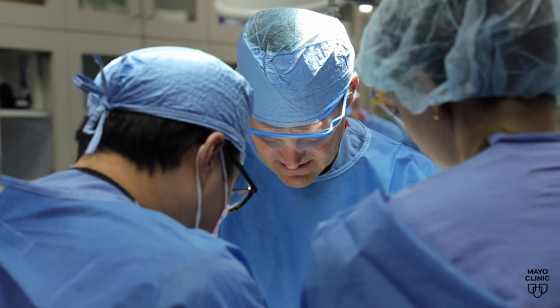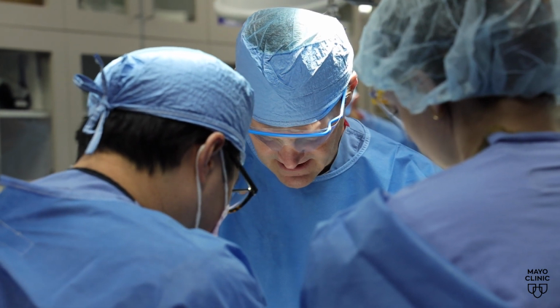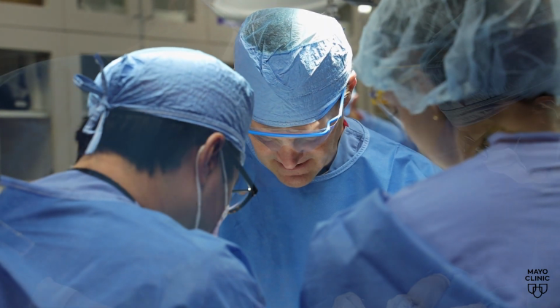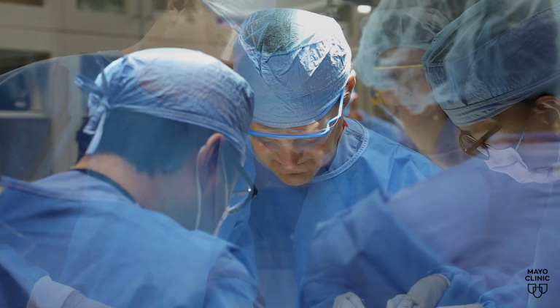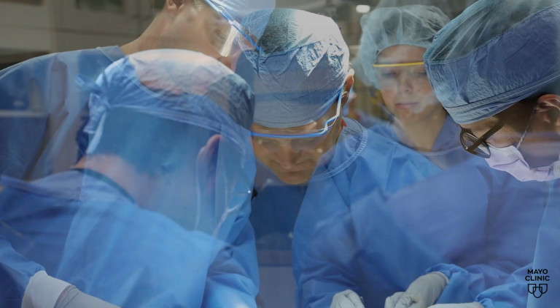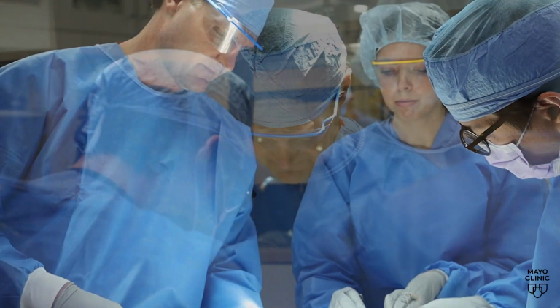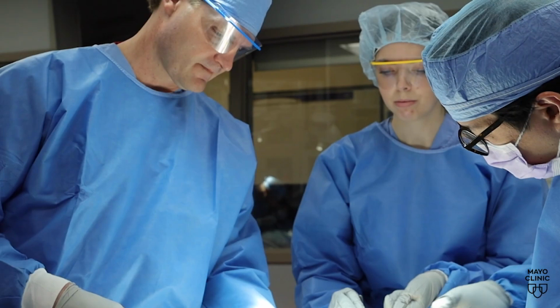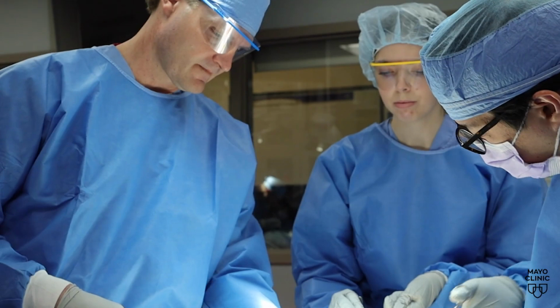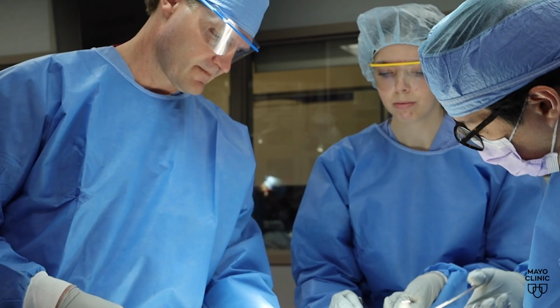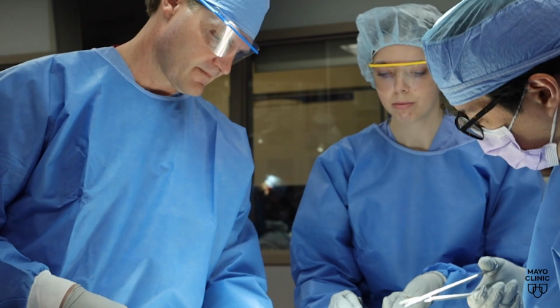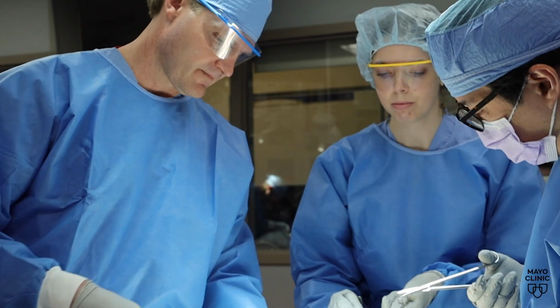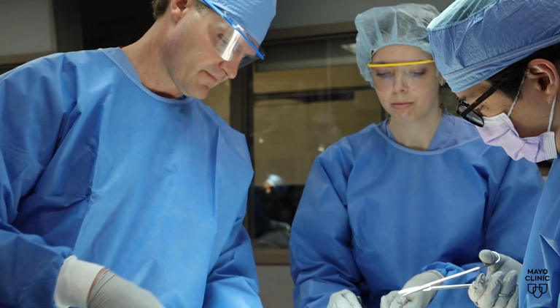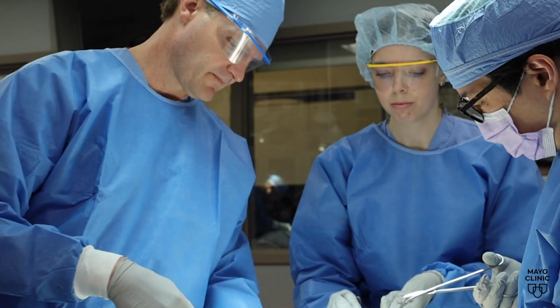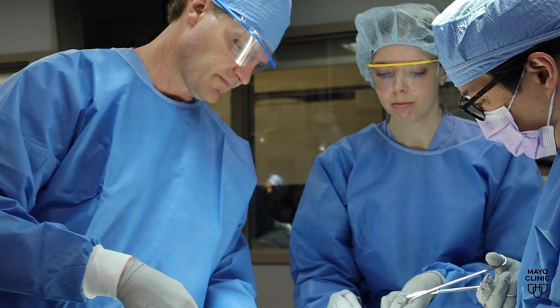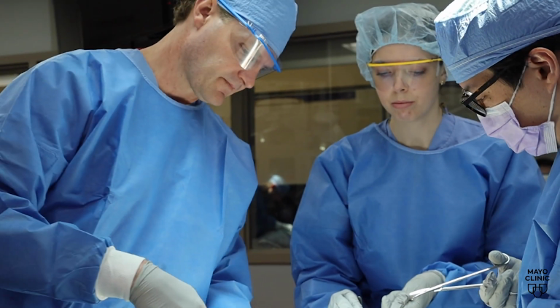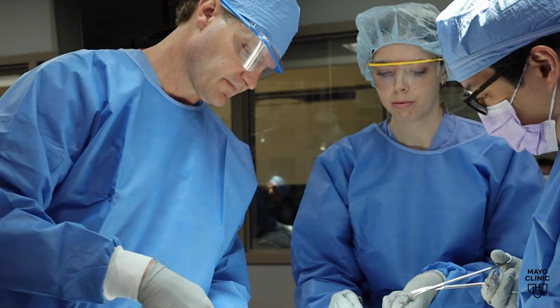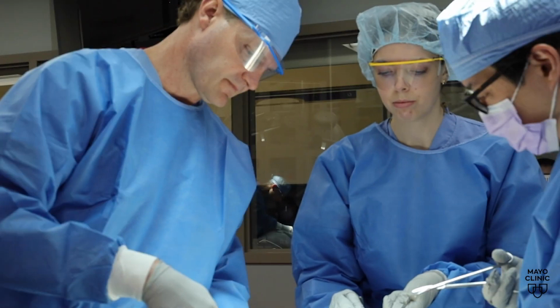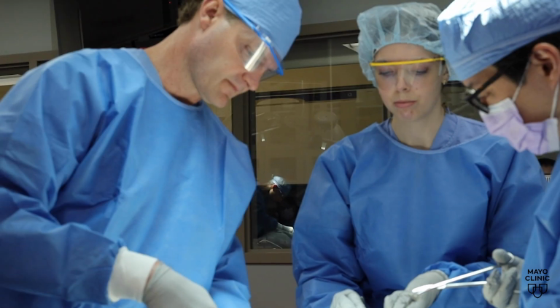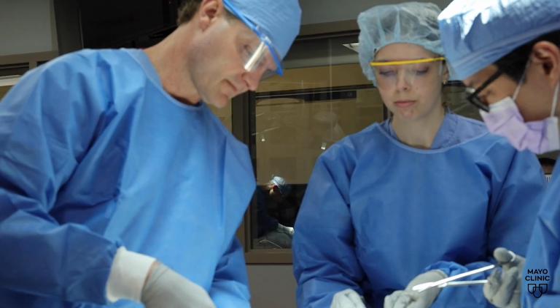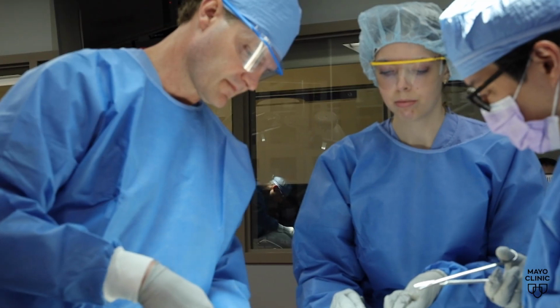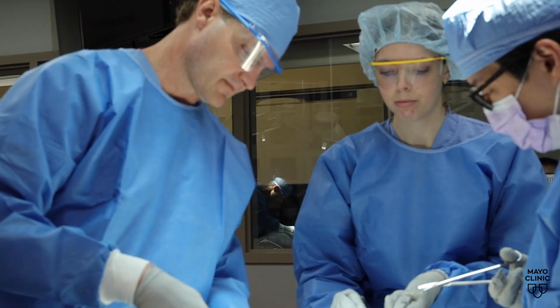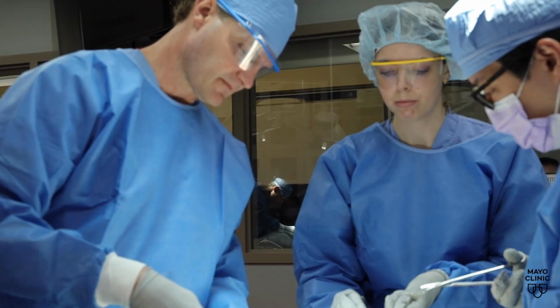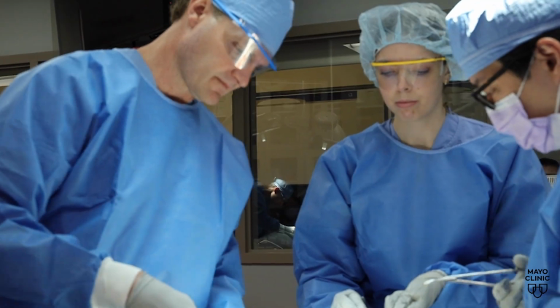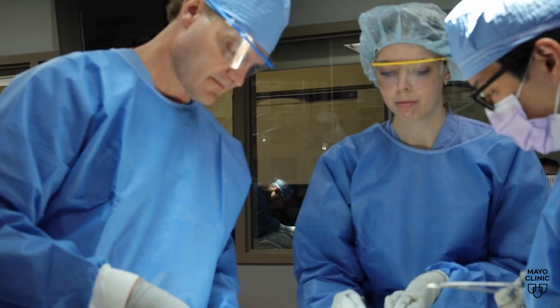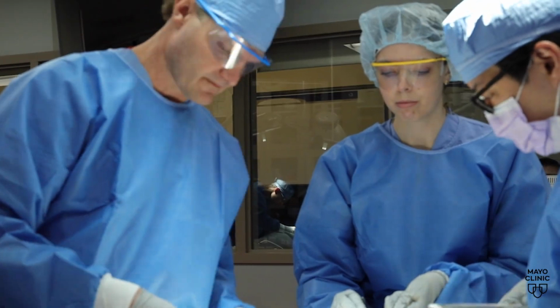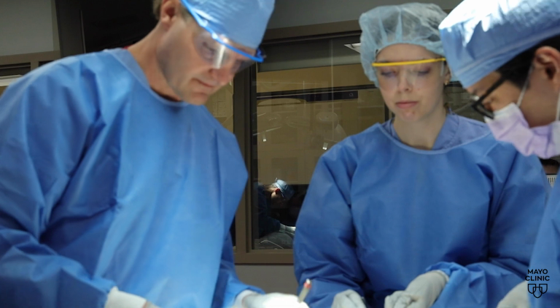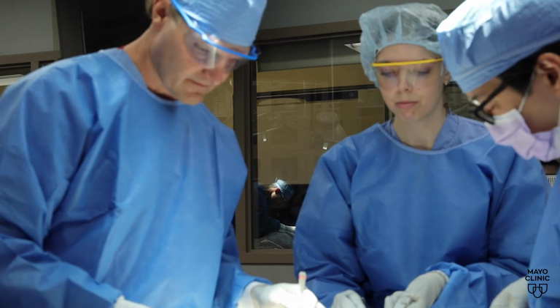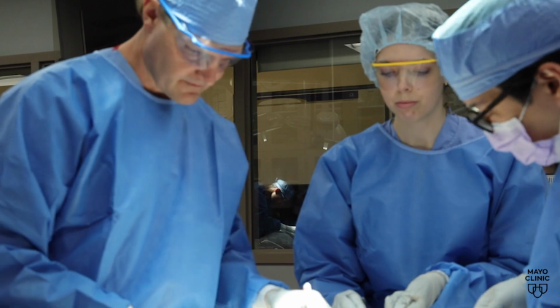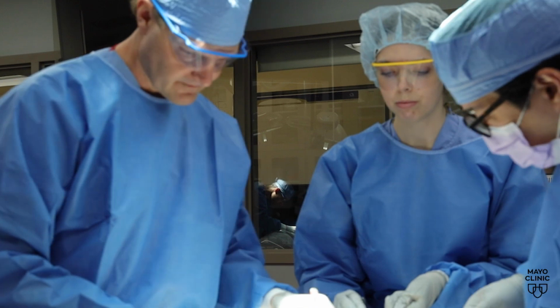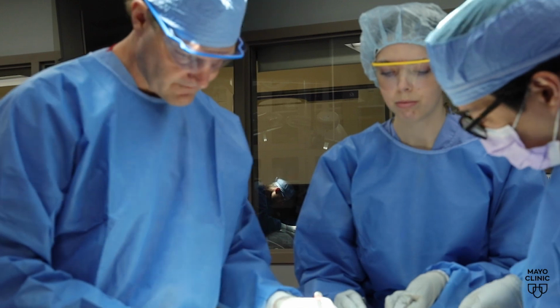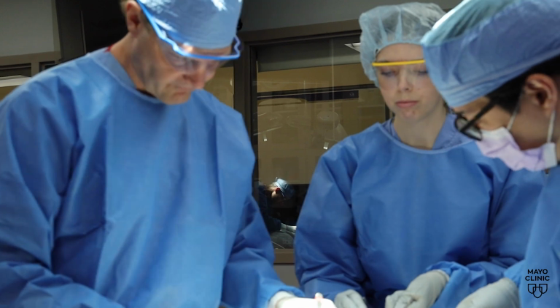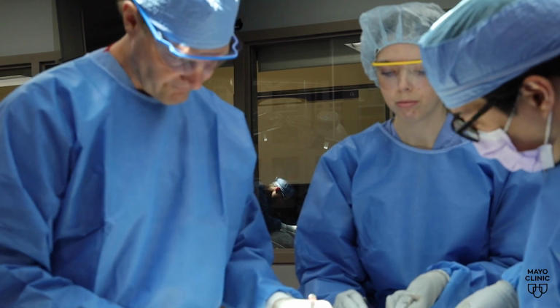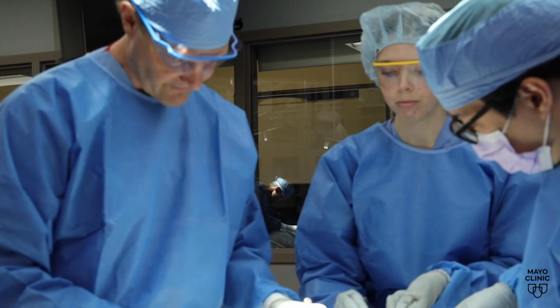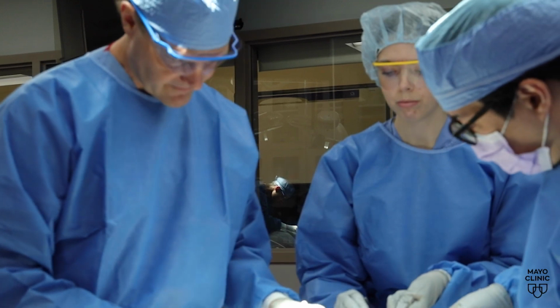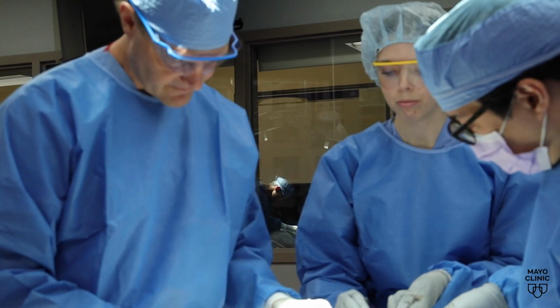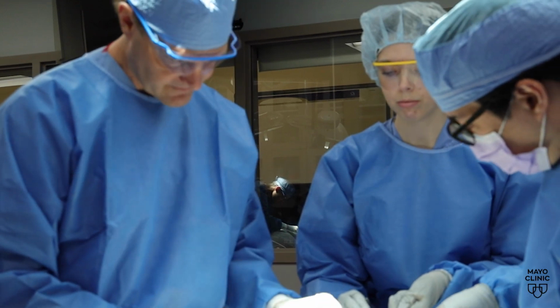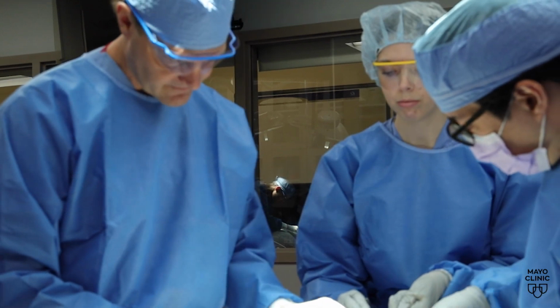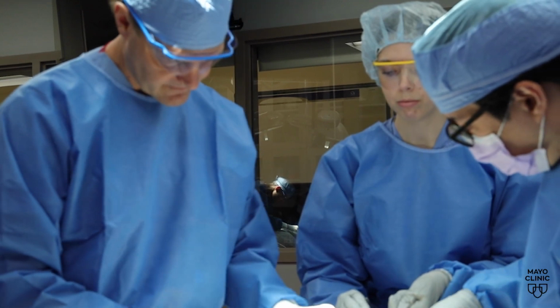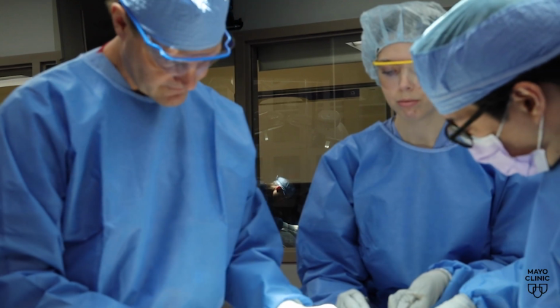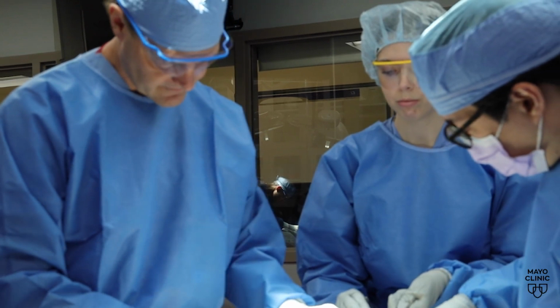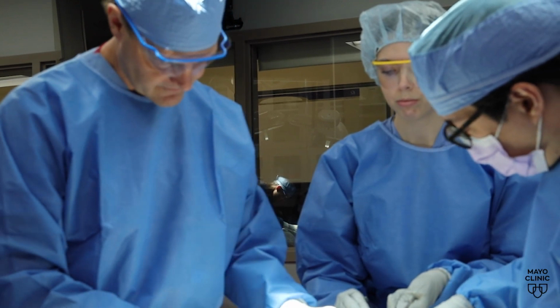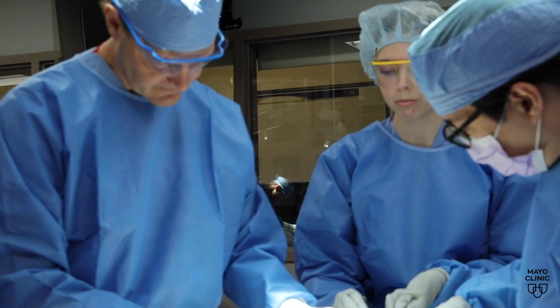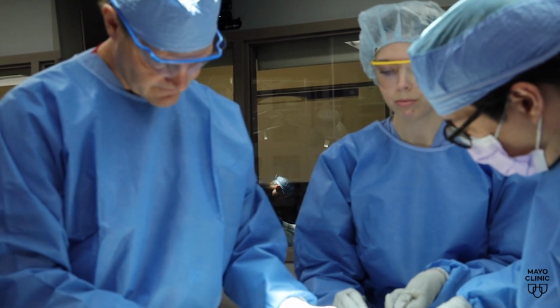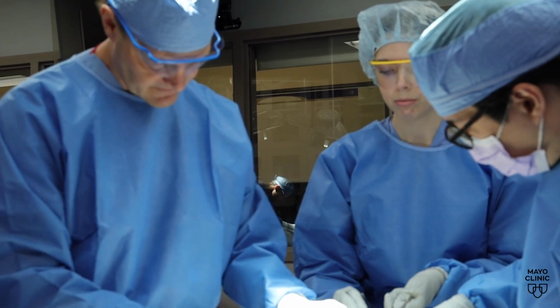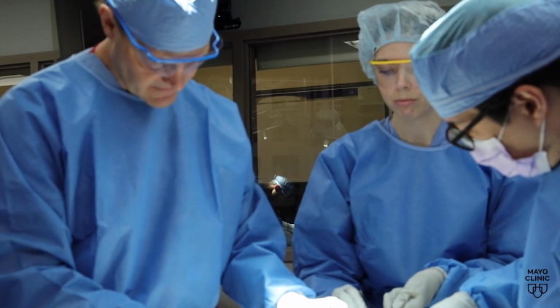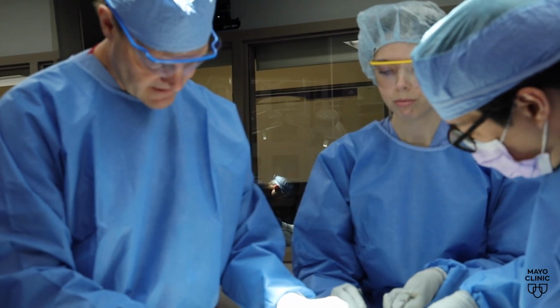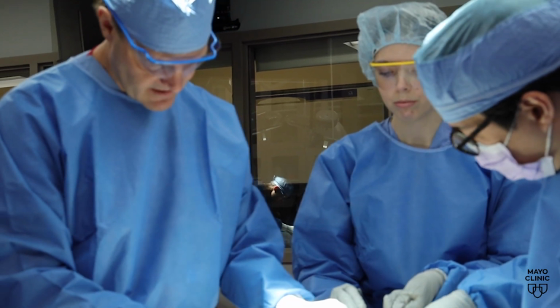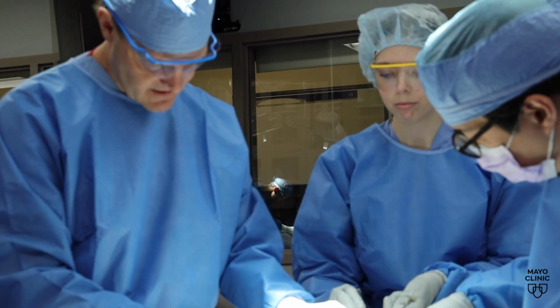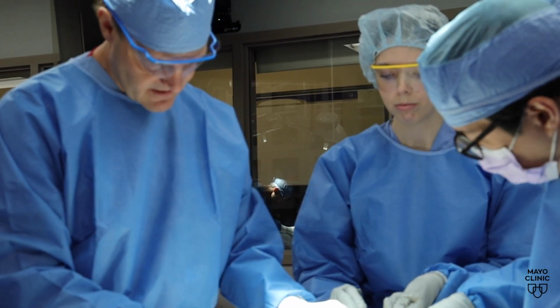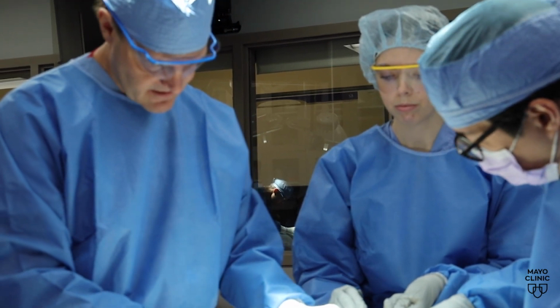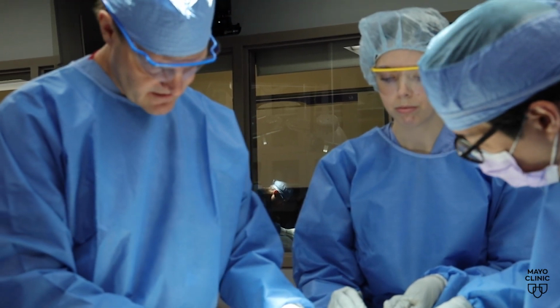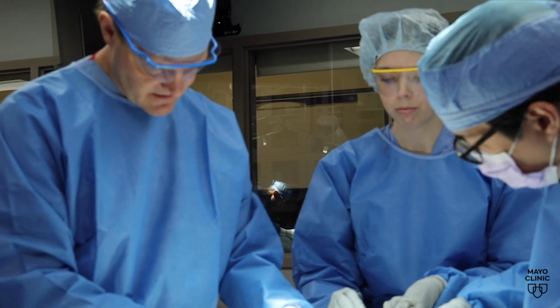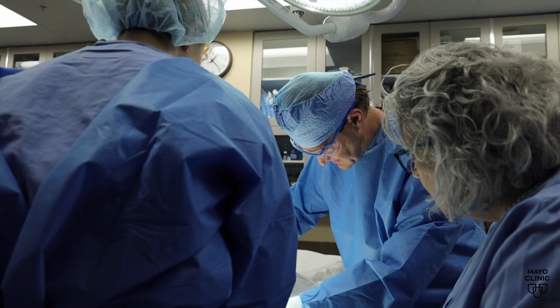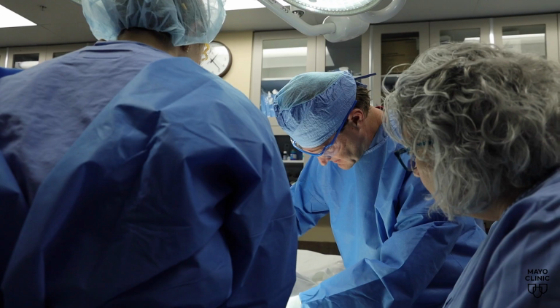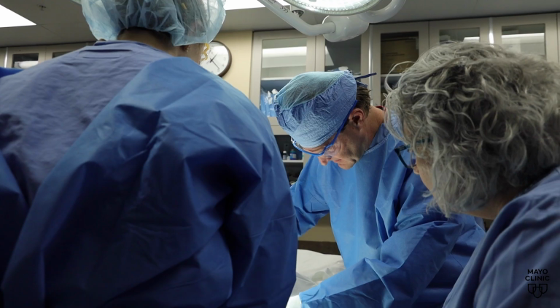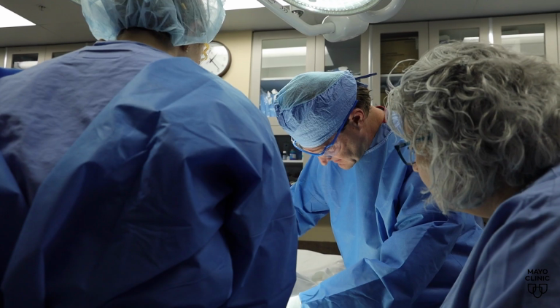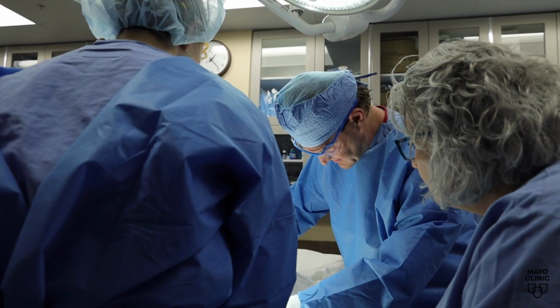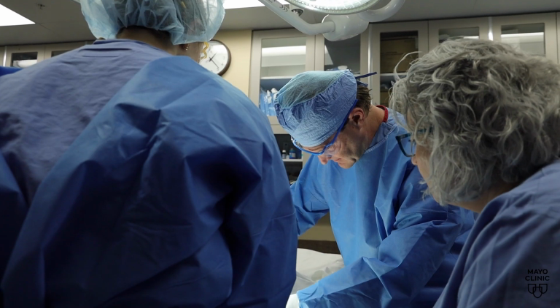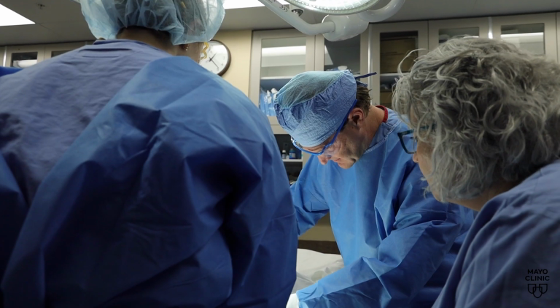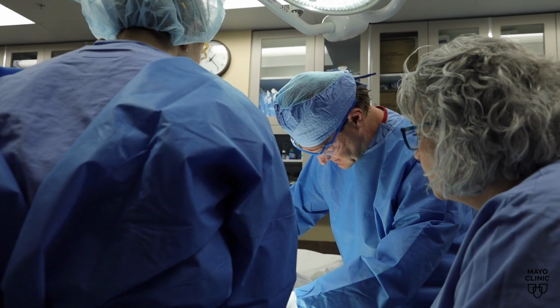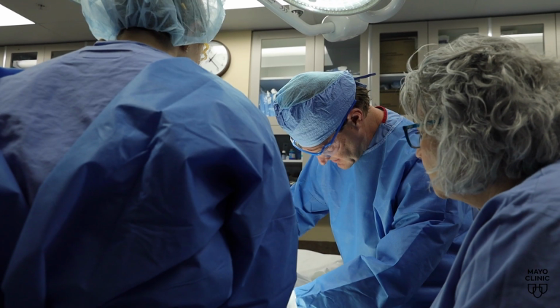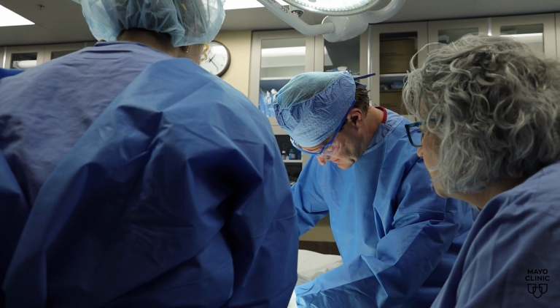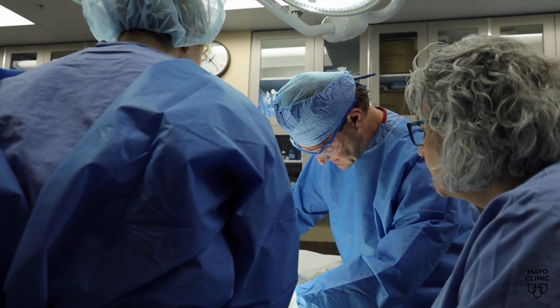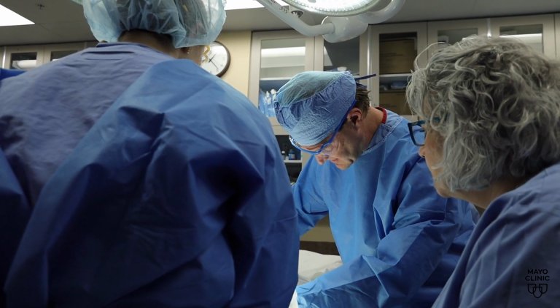The study of how to prevent organ rejection took more research, so the team also tested medicines called immunosuppressants.